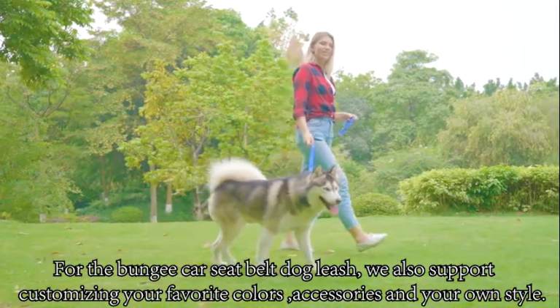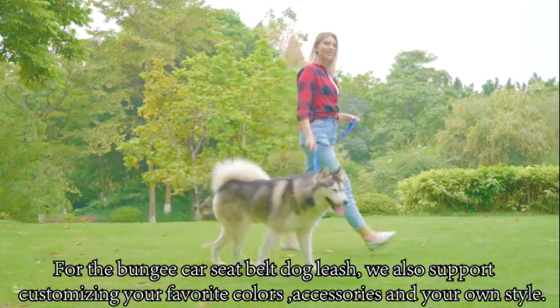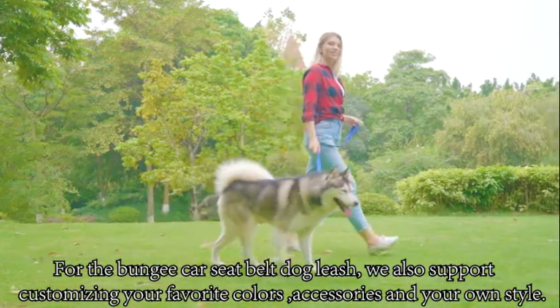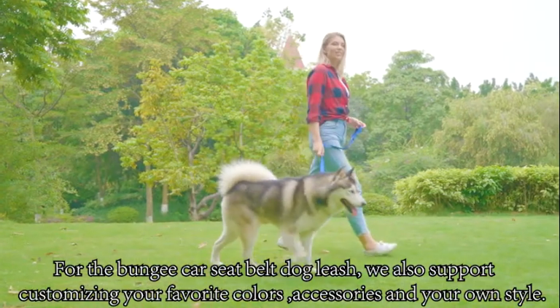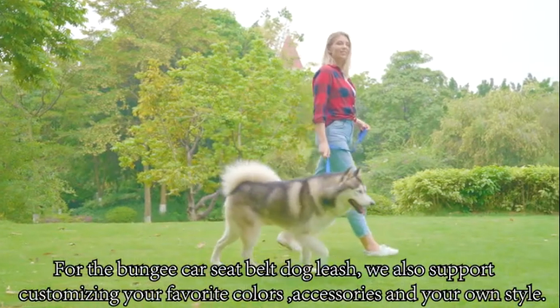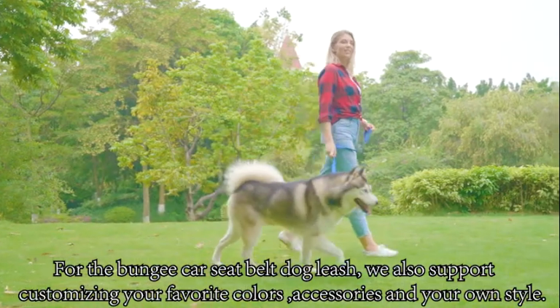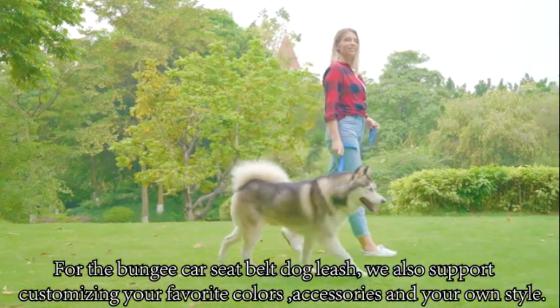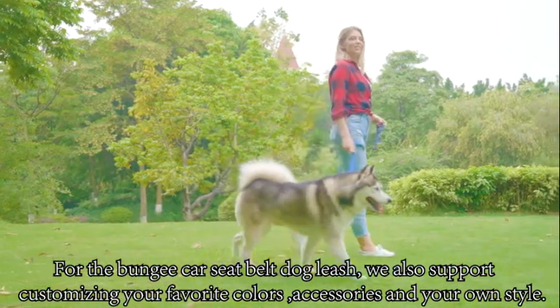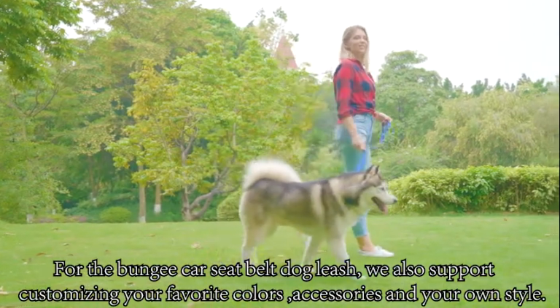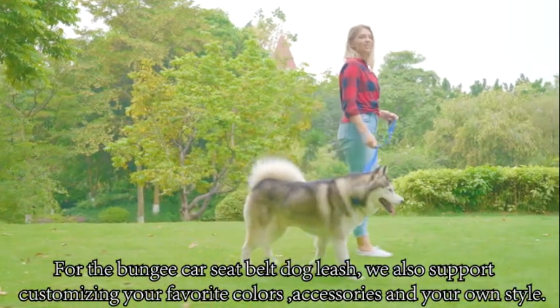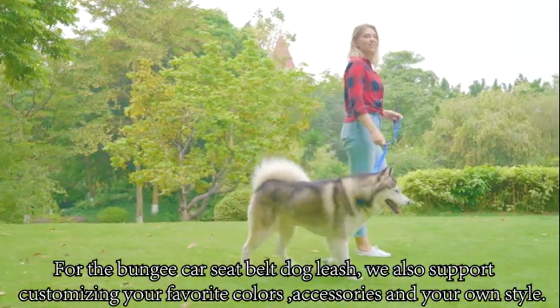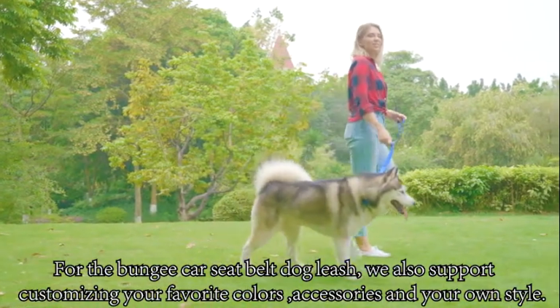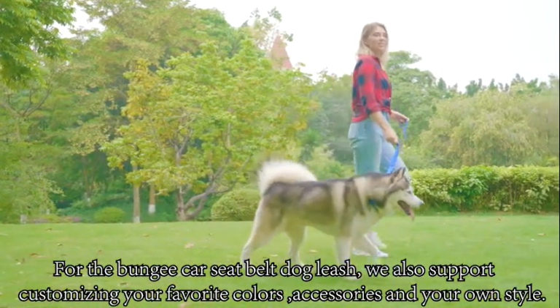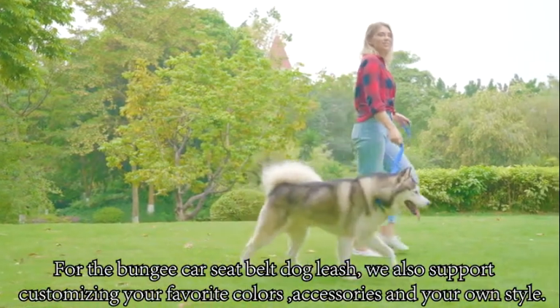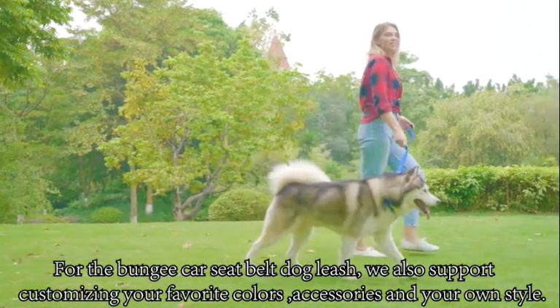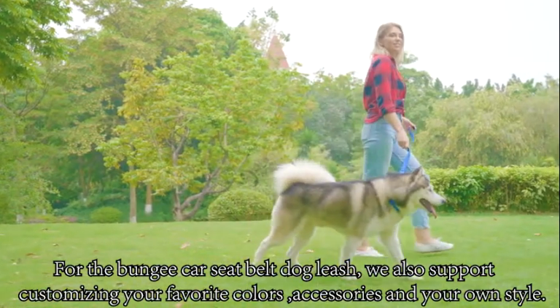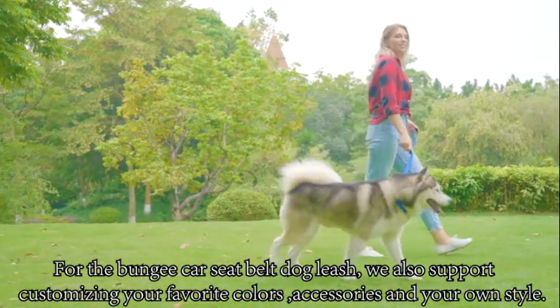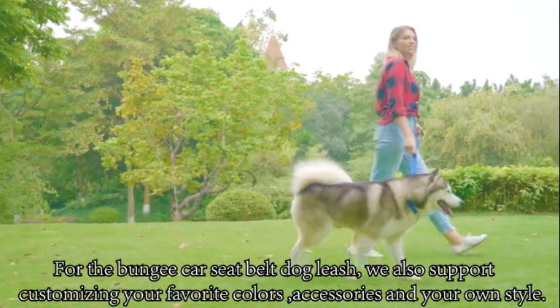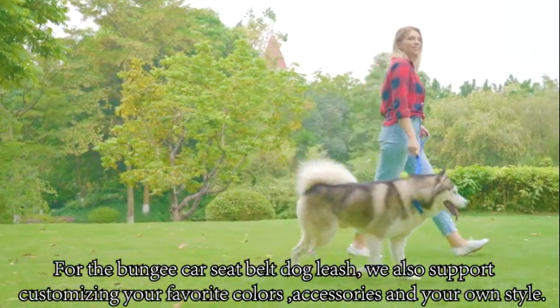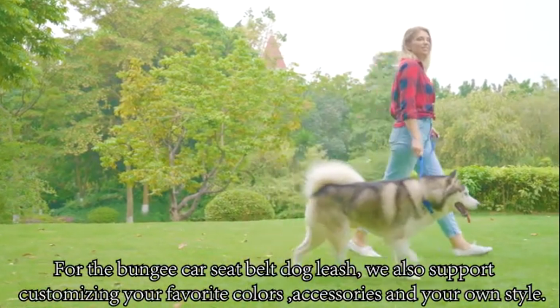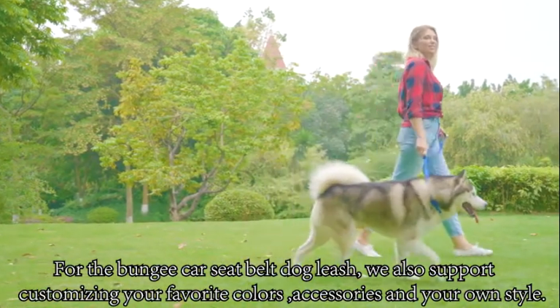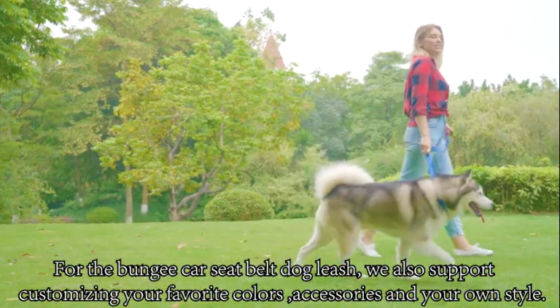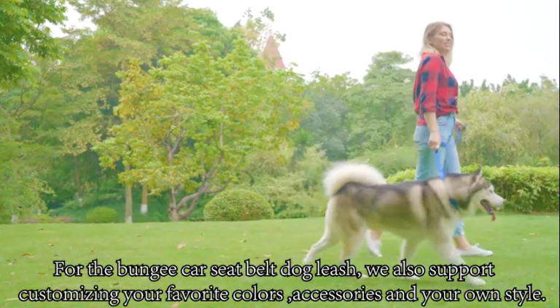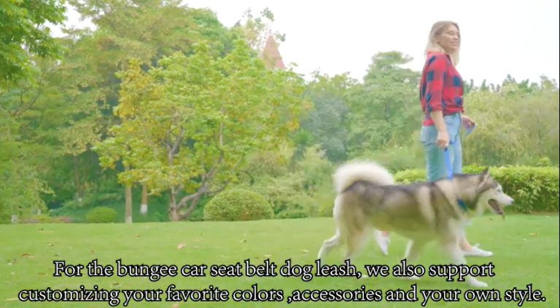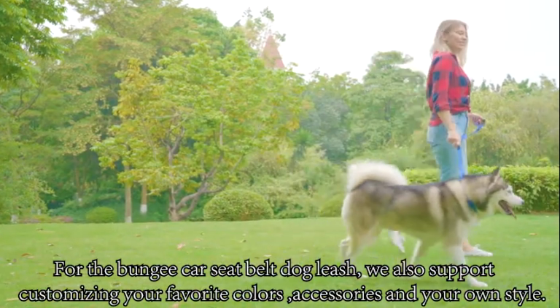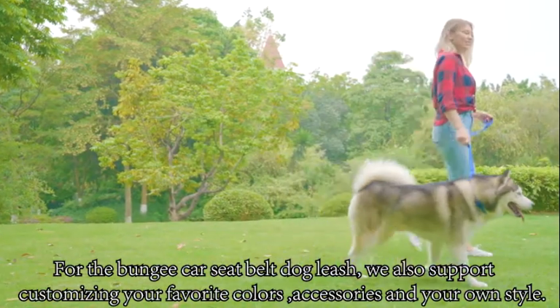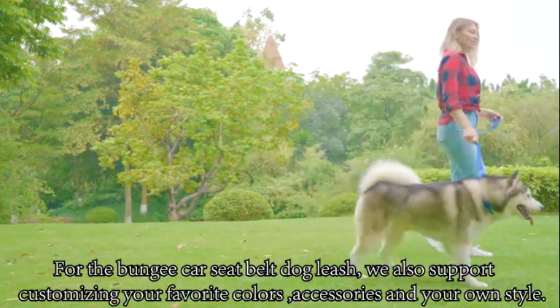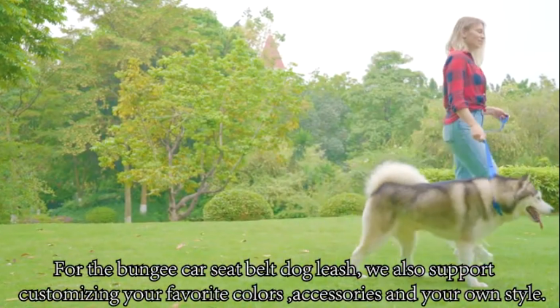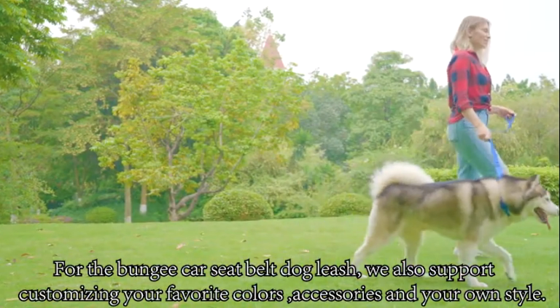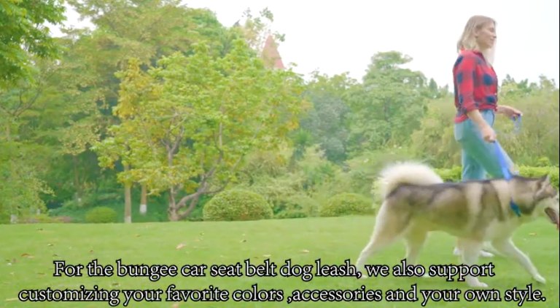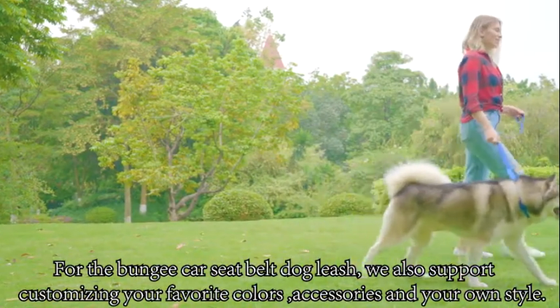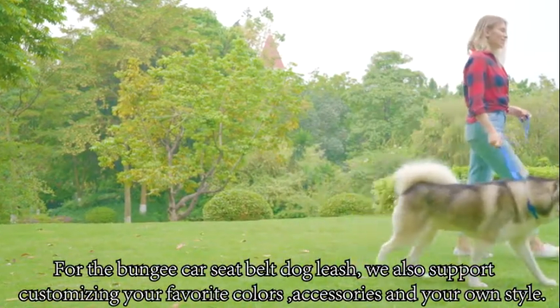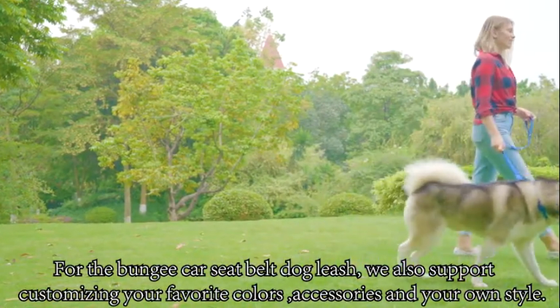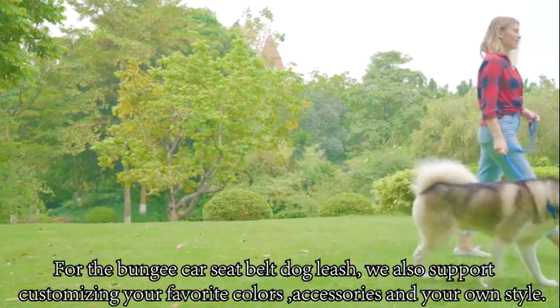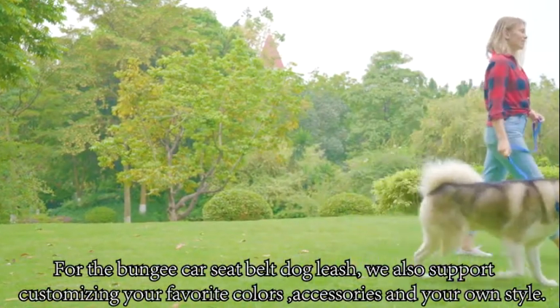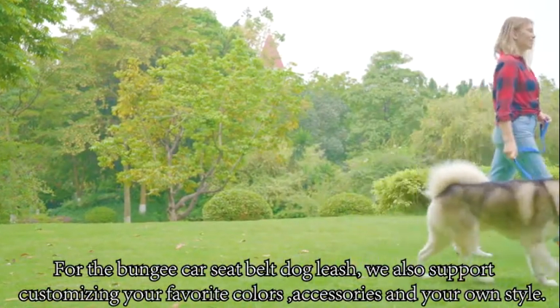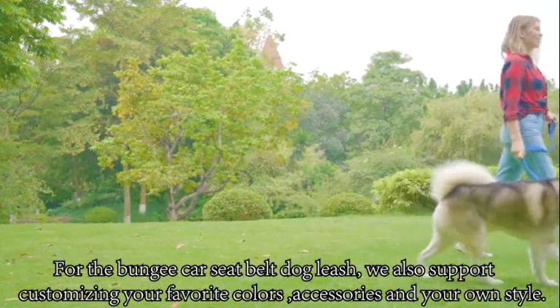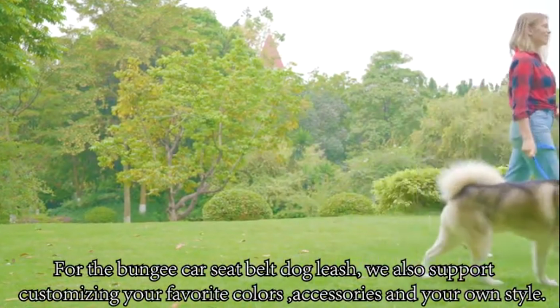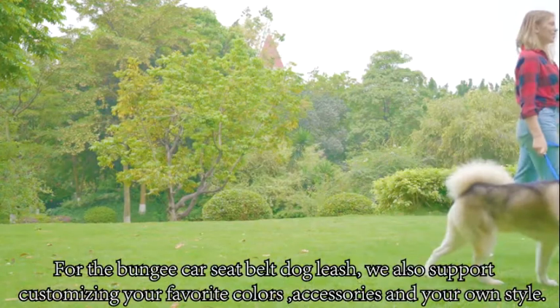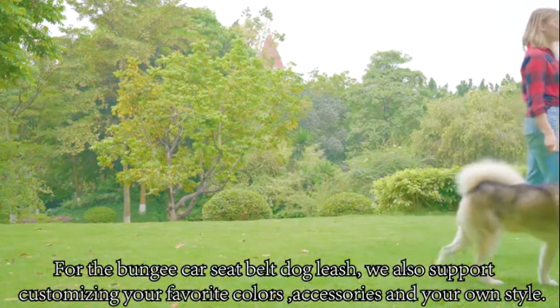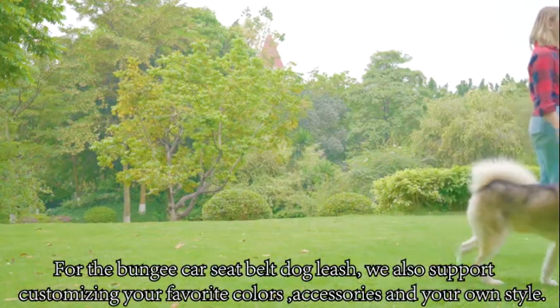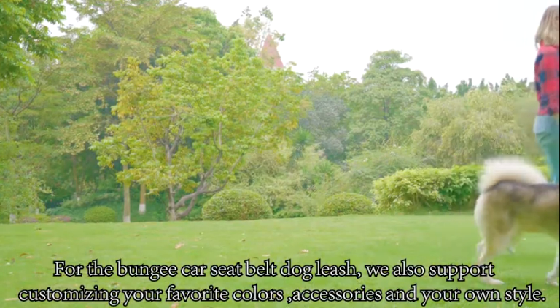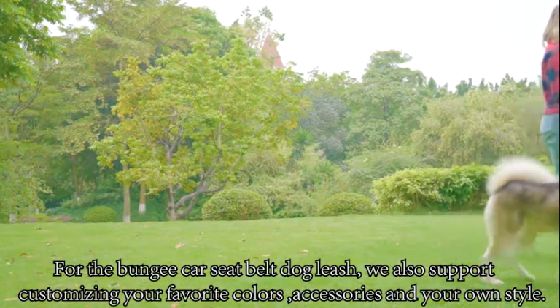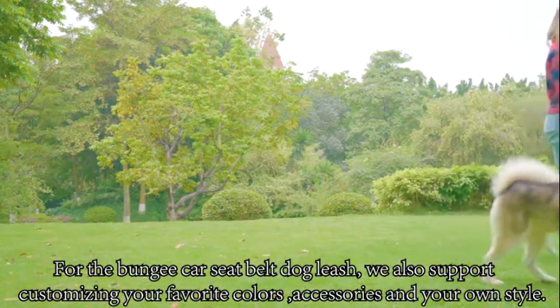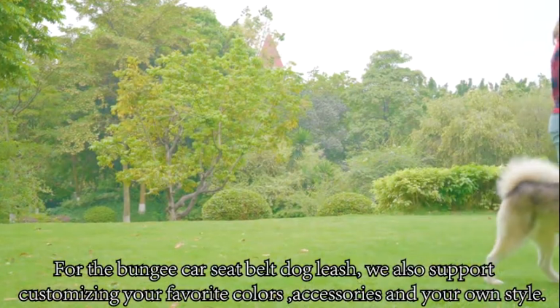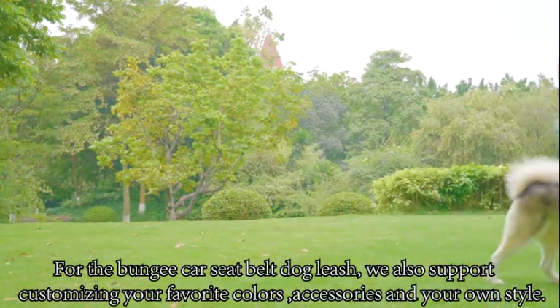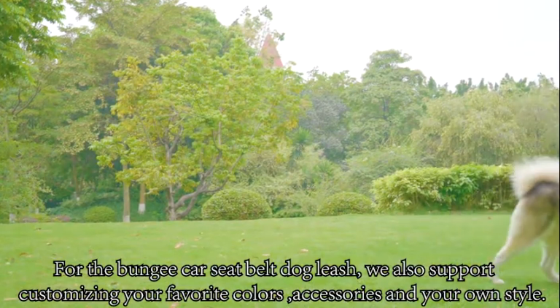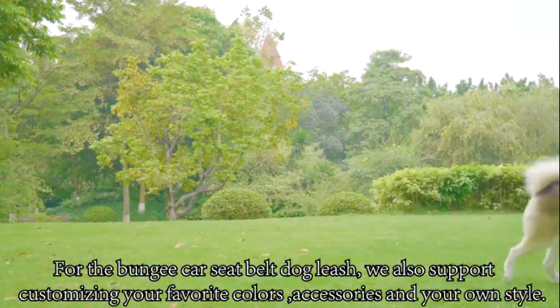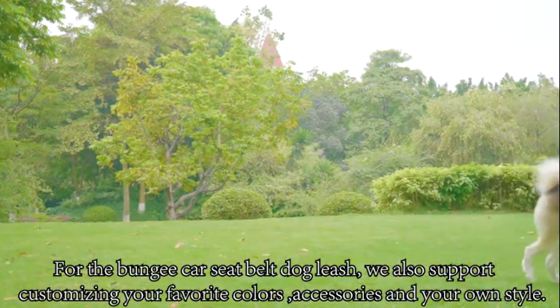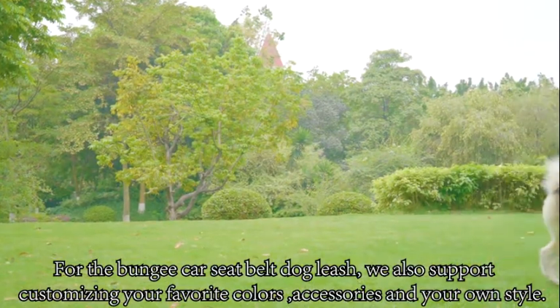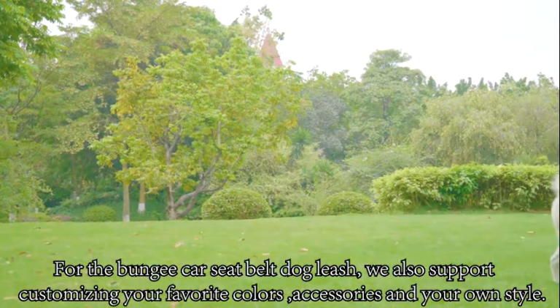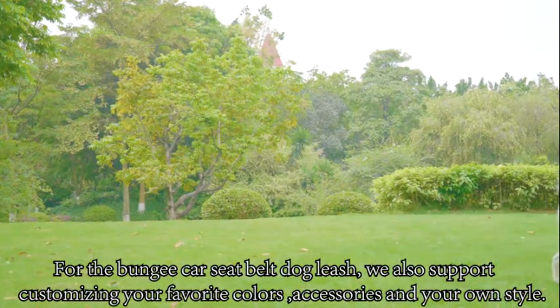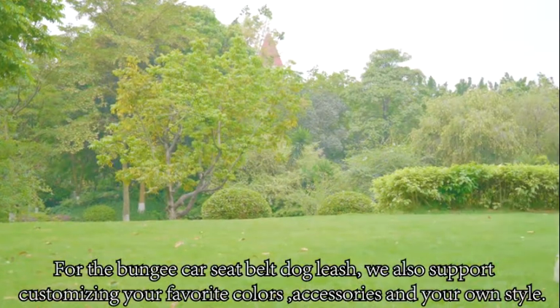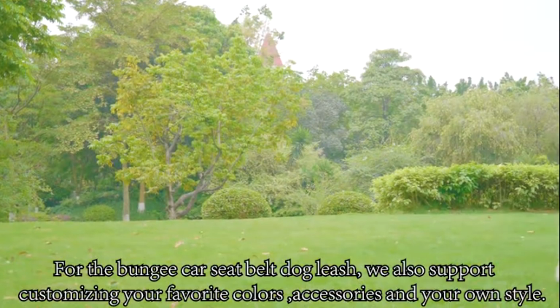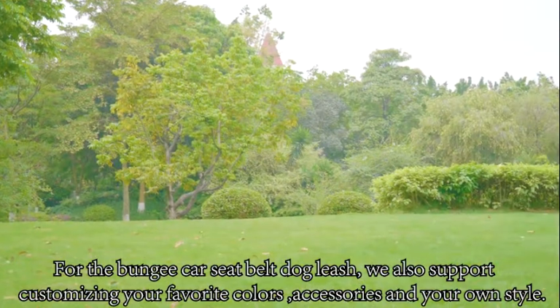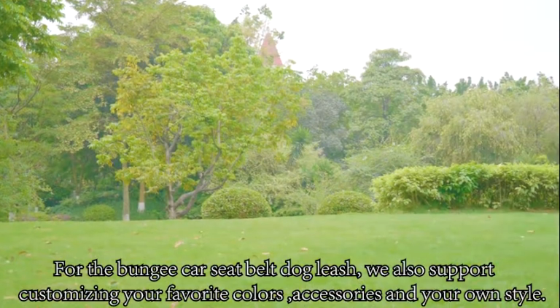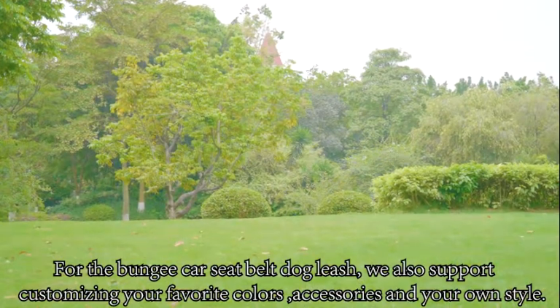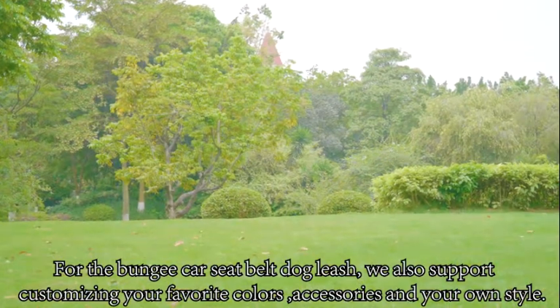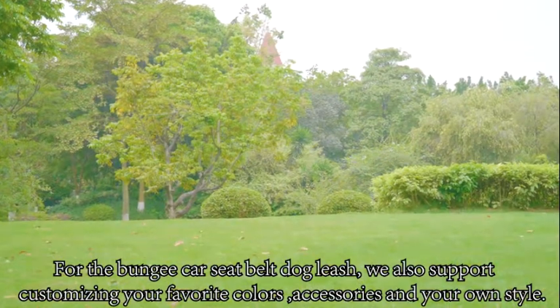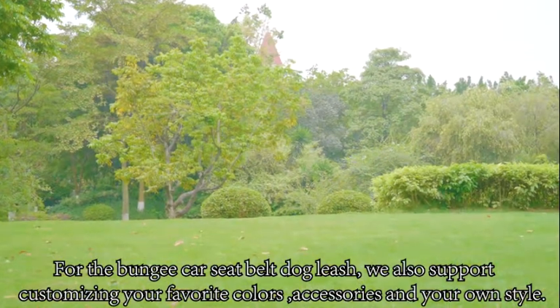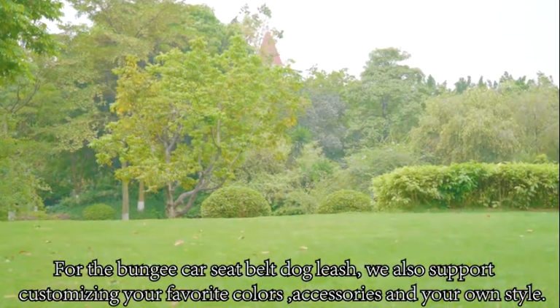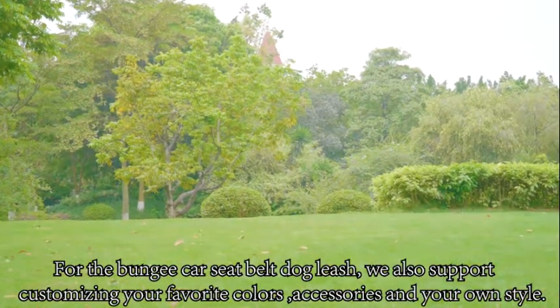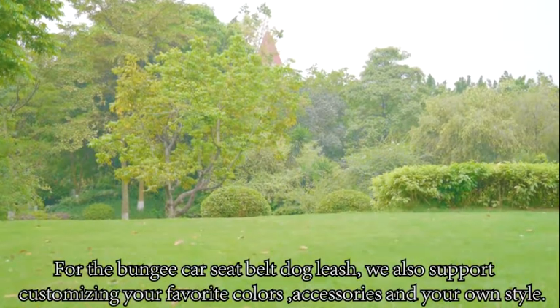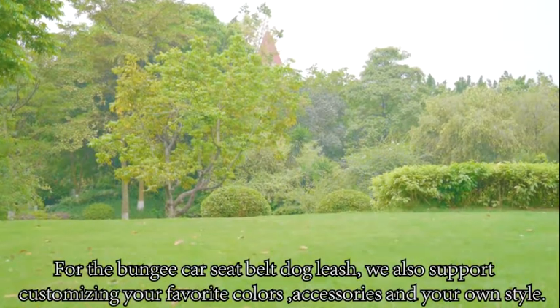For the bungee seatbelt dog leash, we also support customizing your favorite colors, accessories, and your own style.